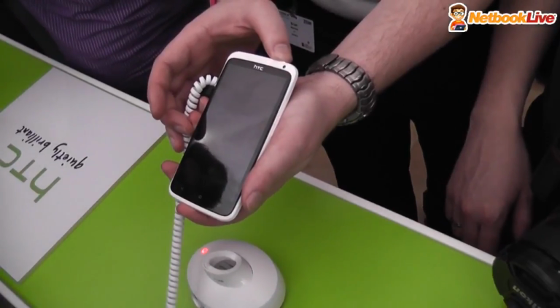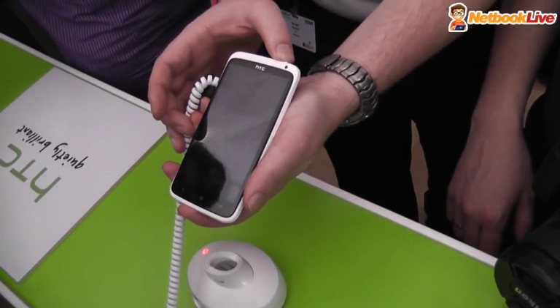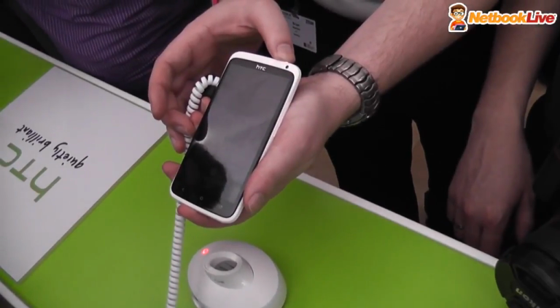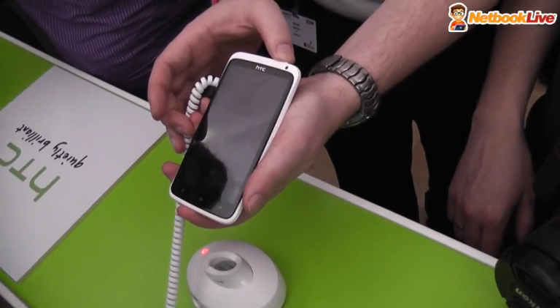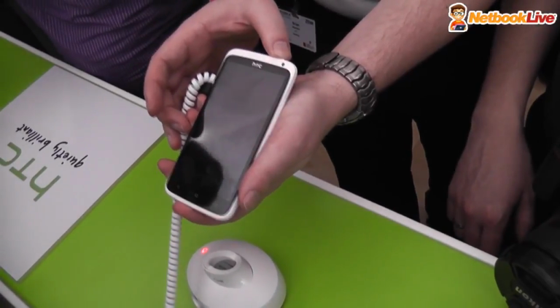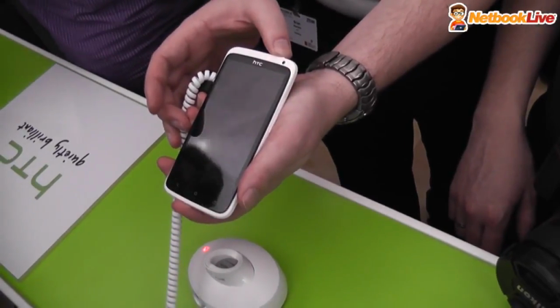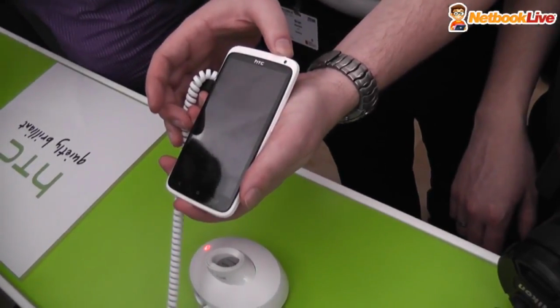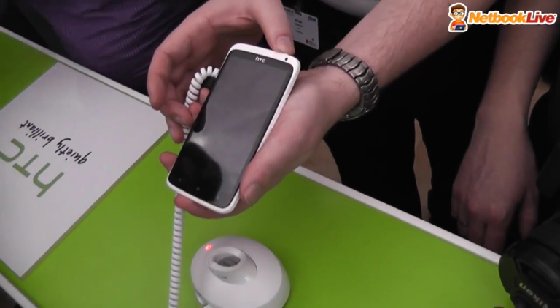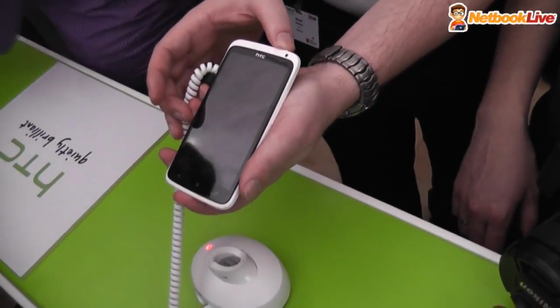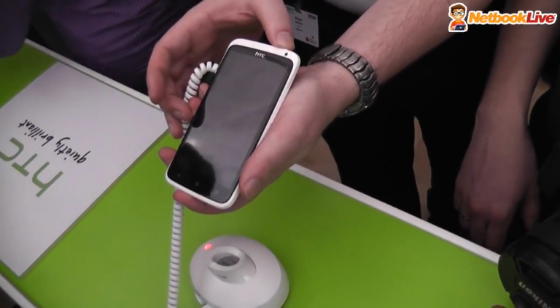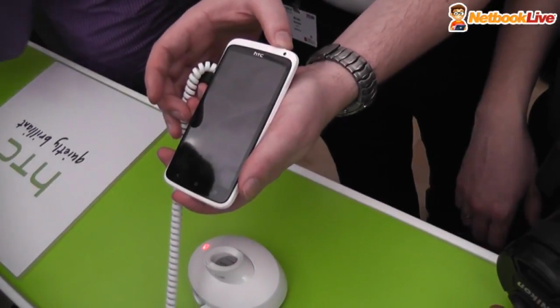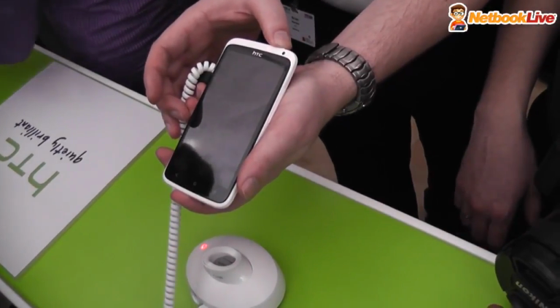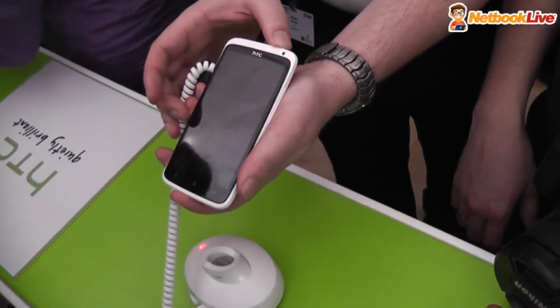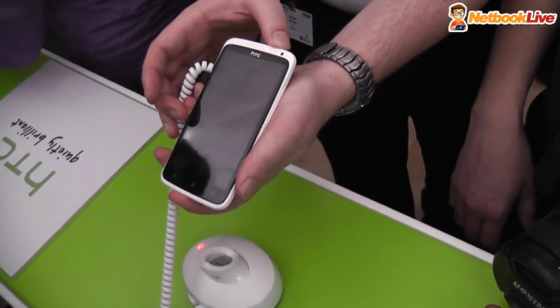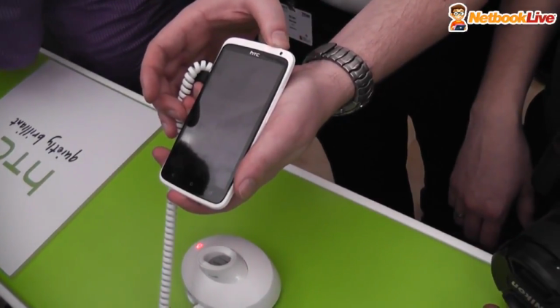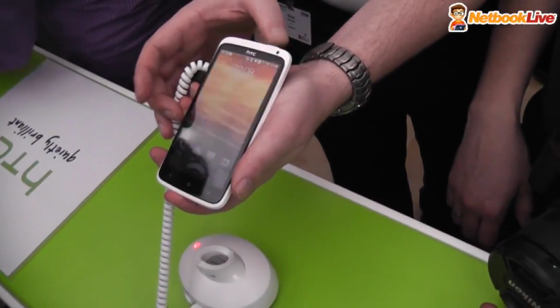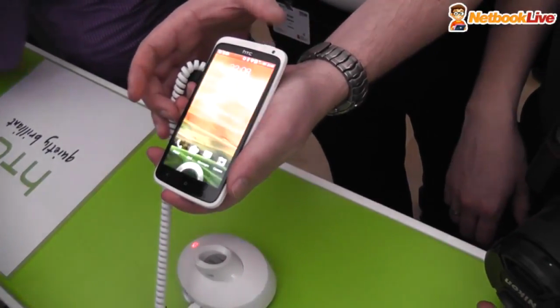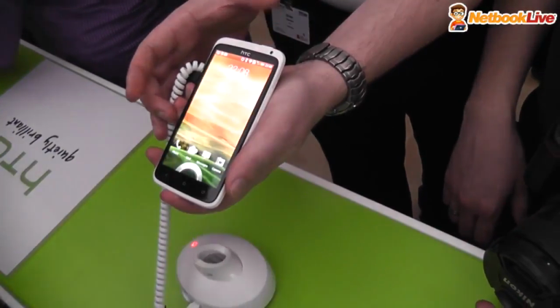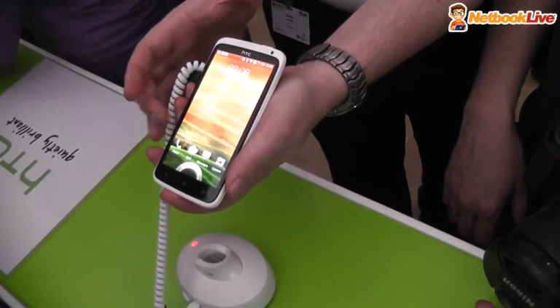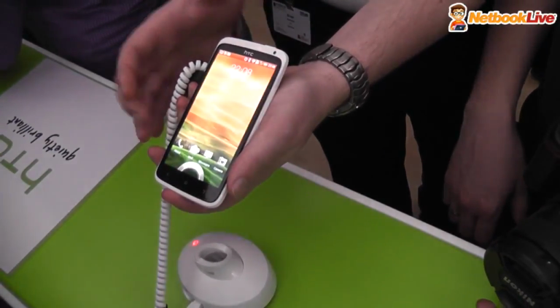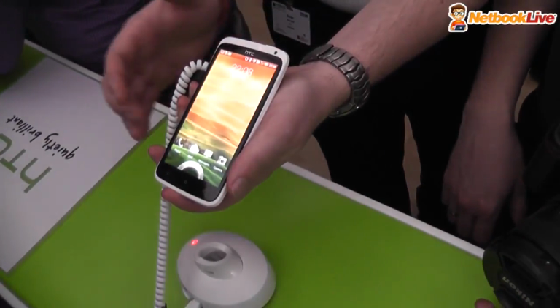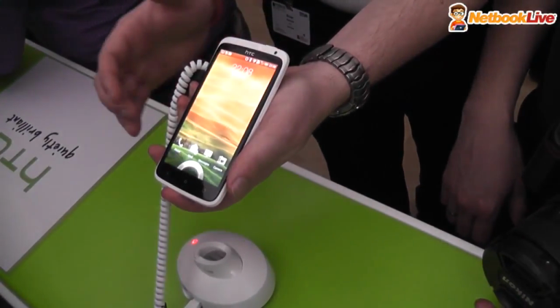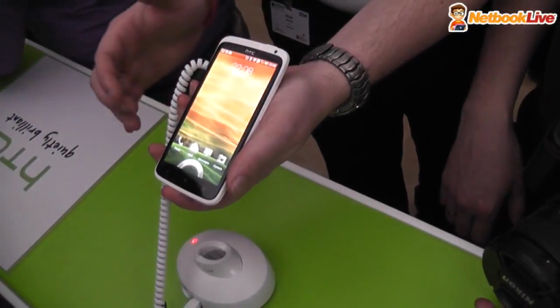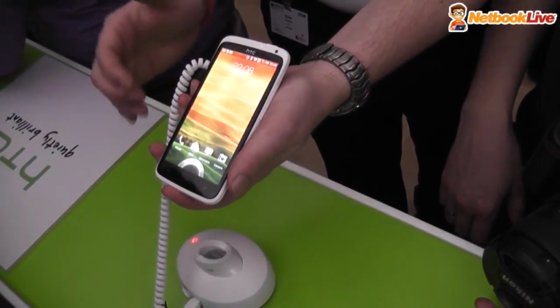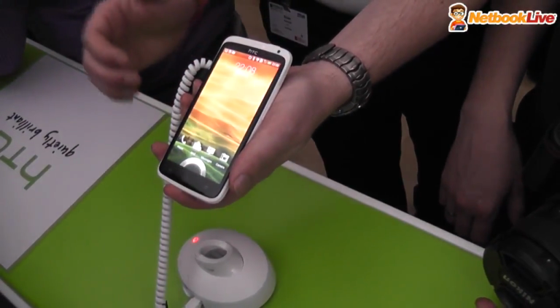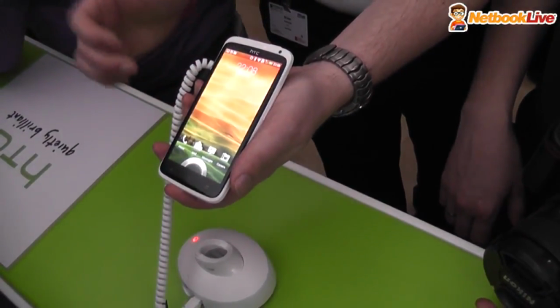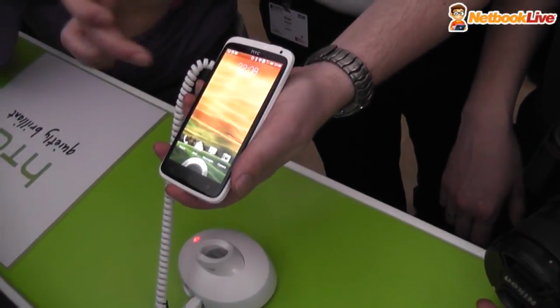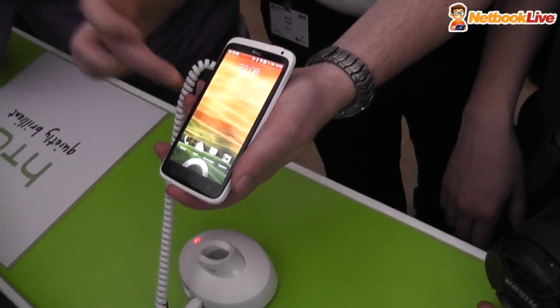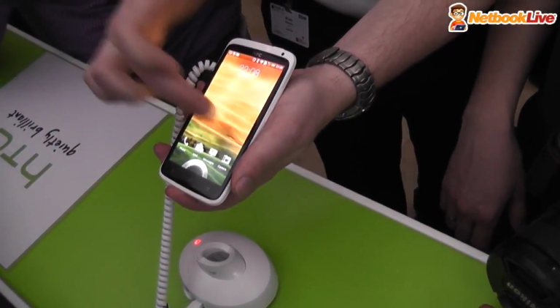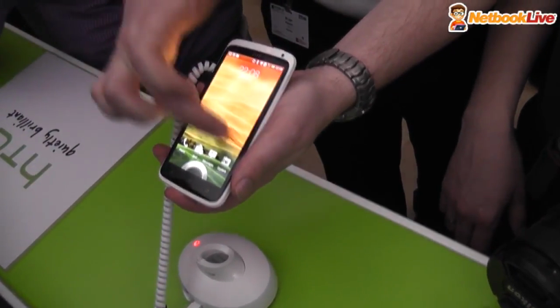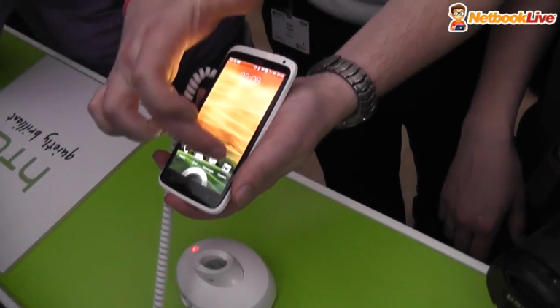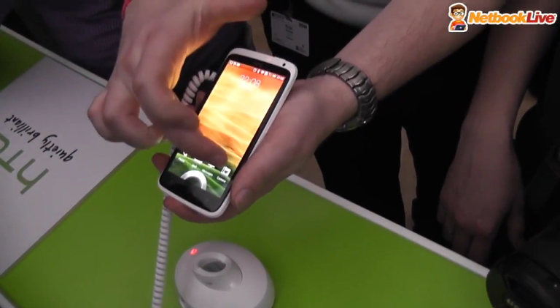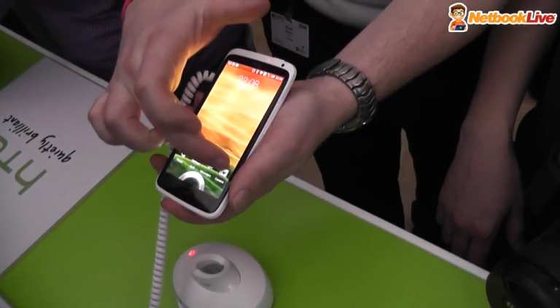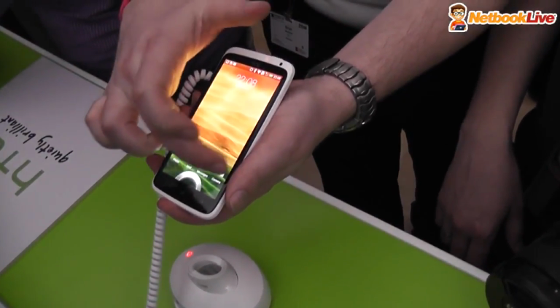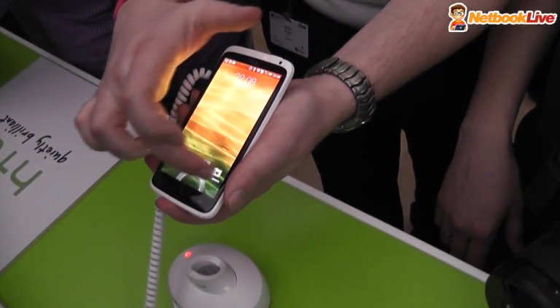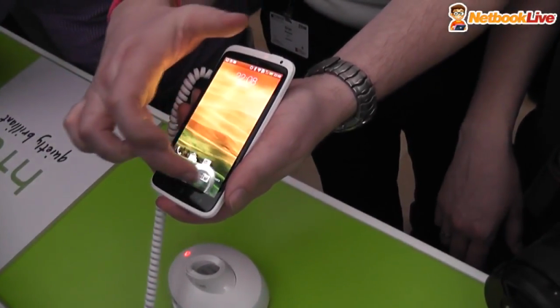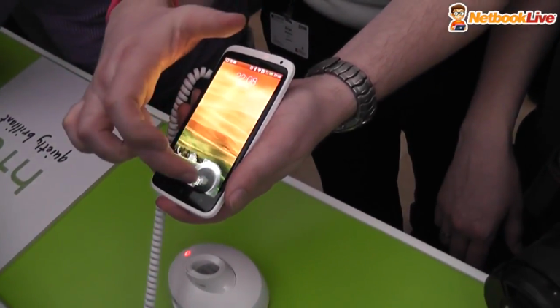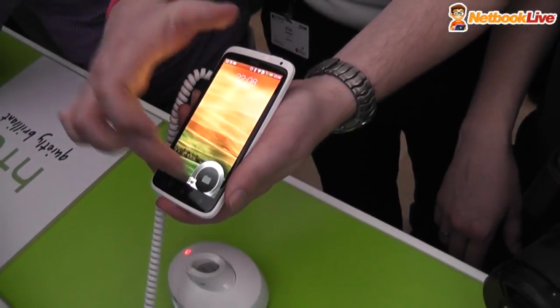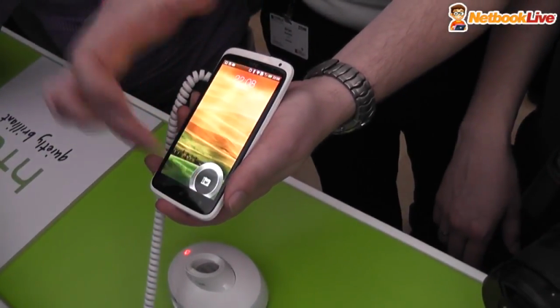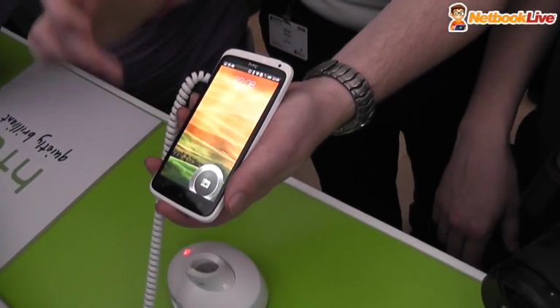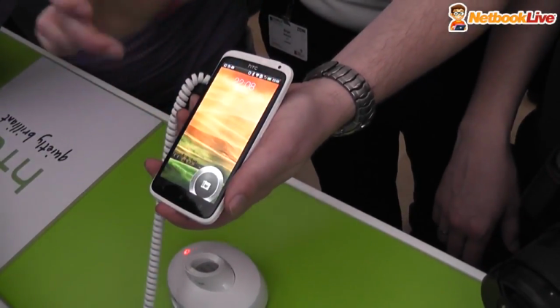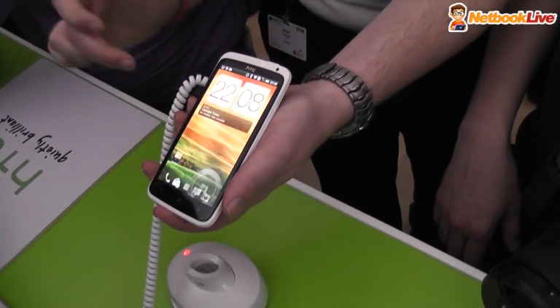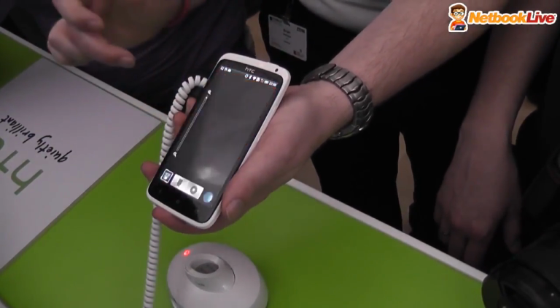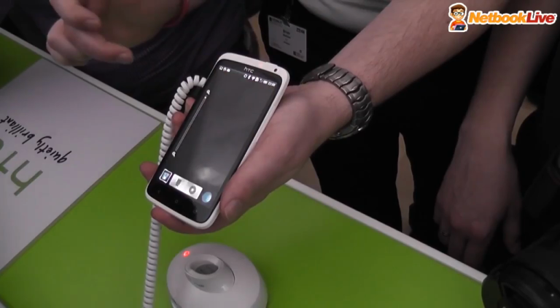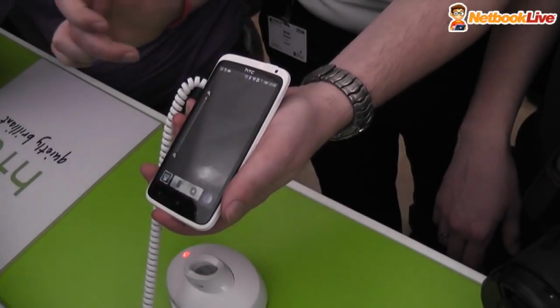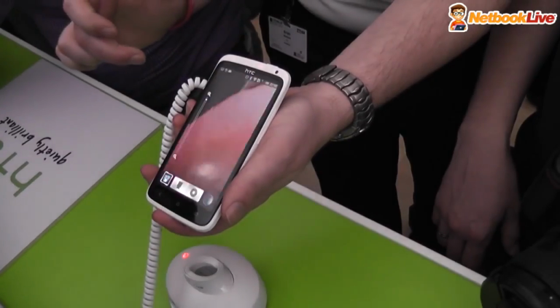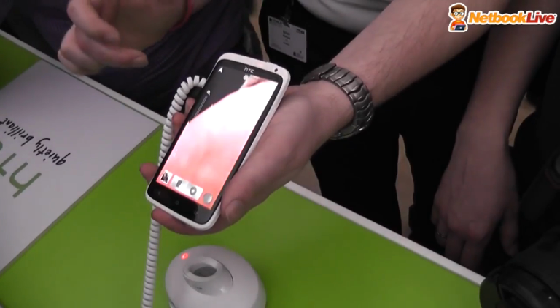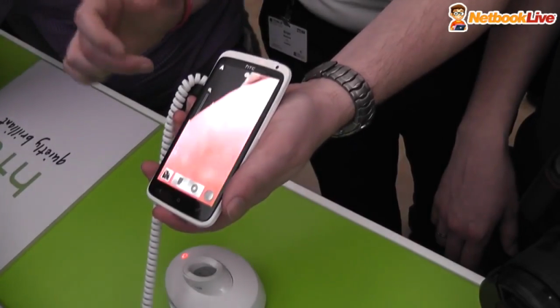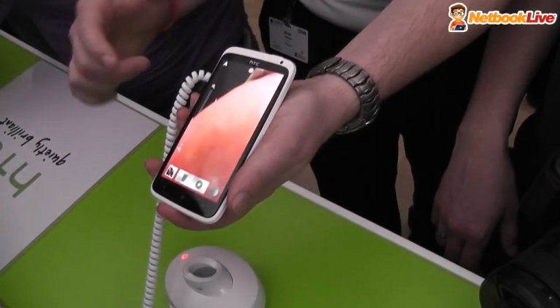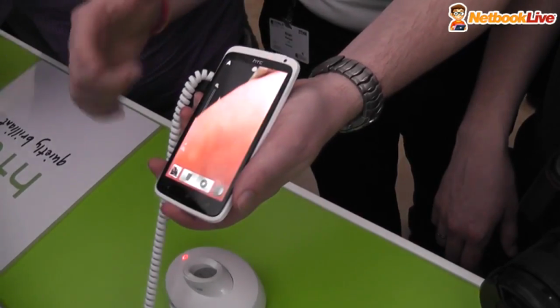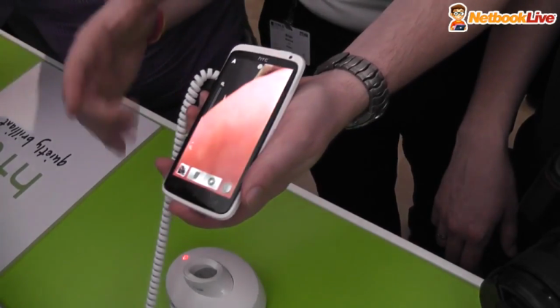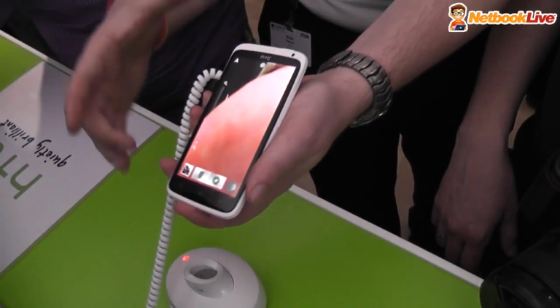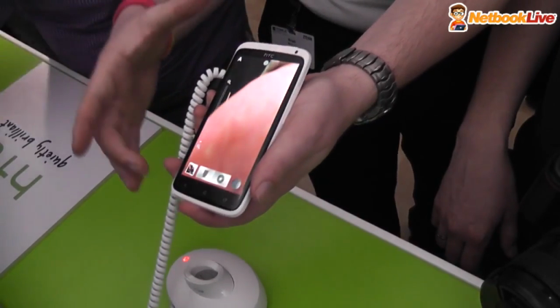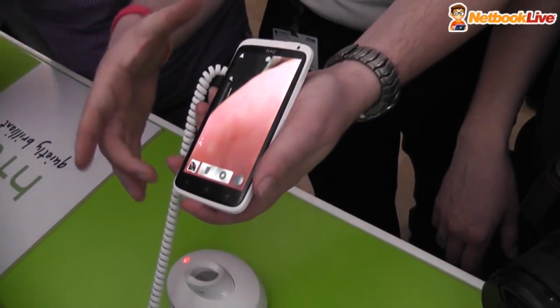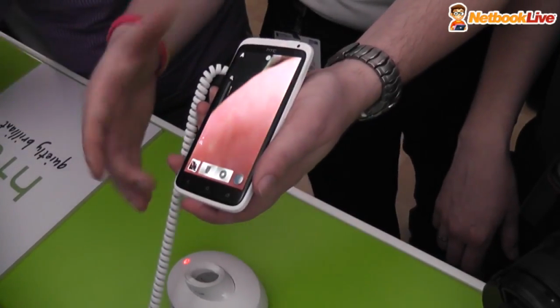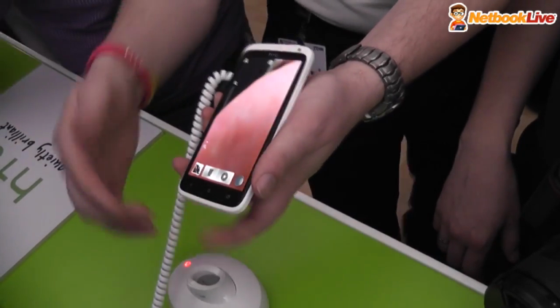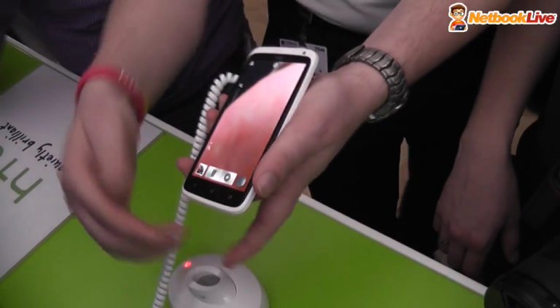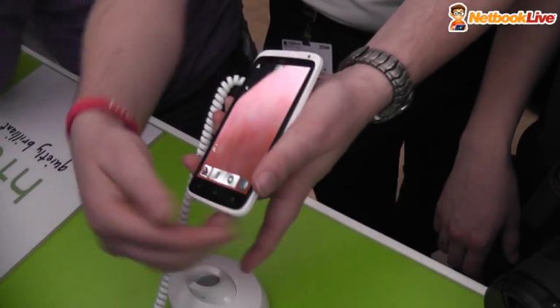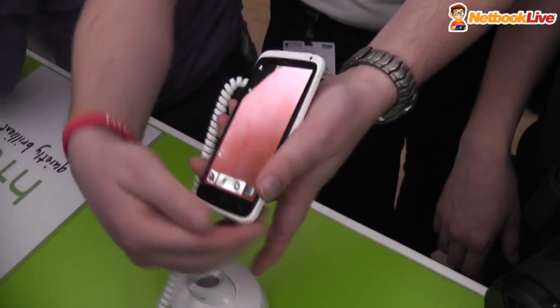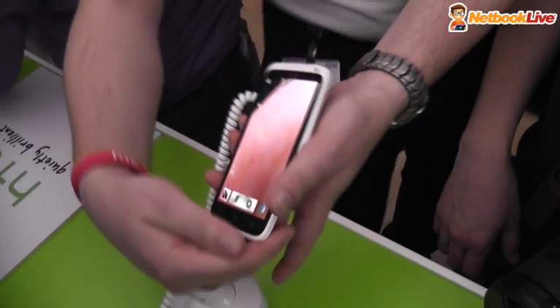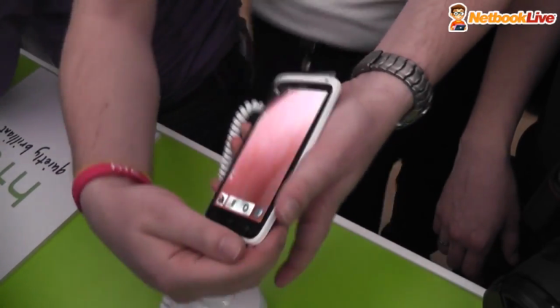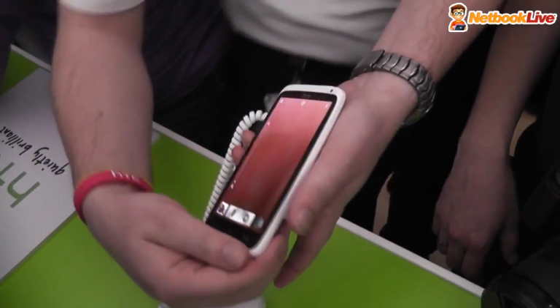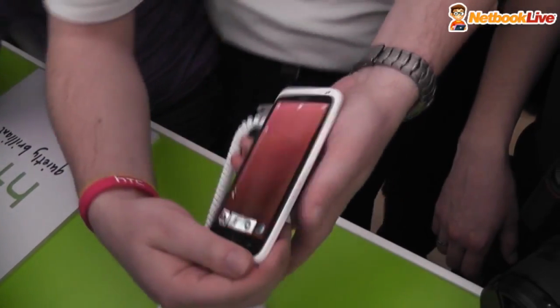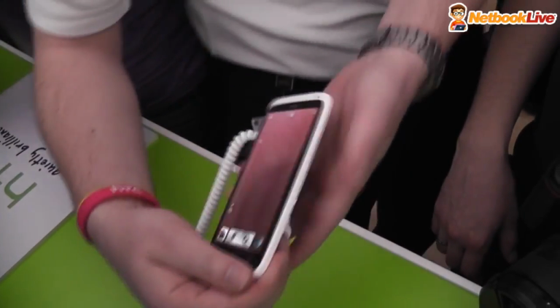Straight from the lock screen, drag the camera into the circle — it turns the camera straight away on.